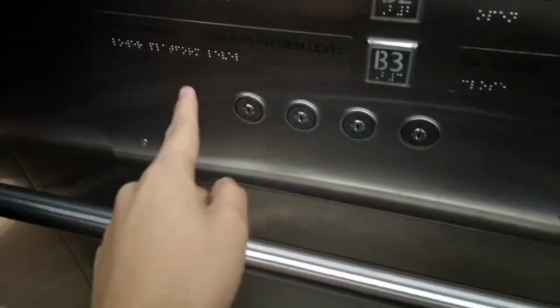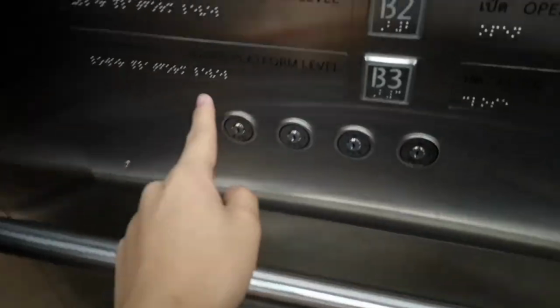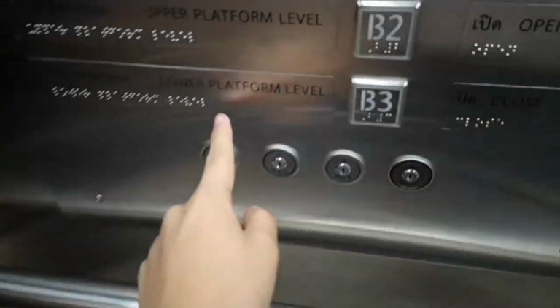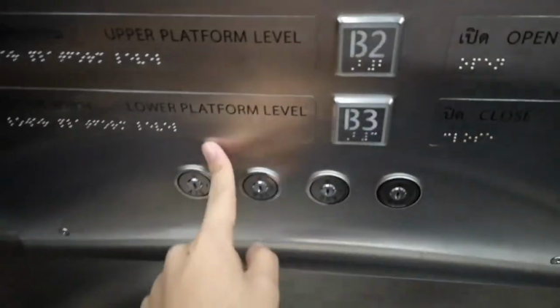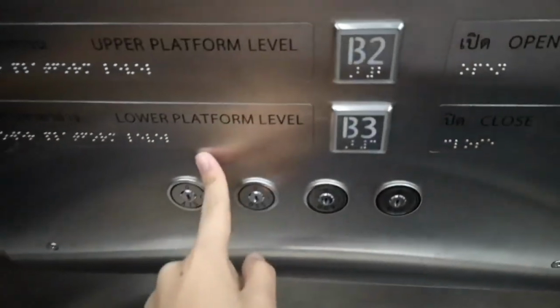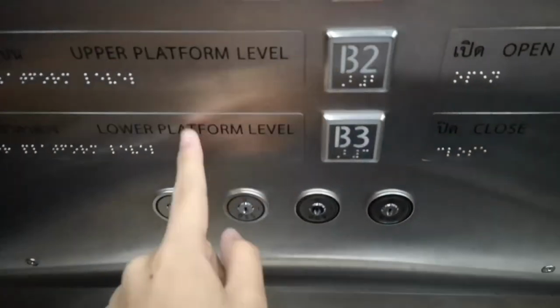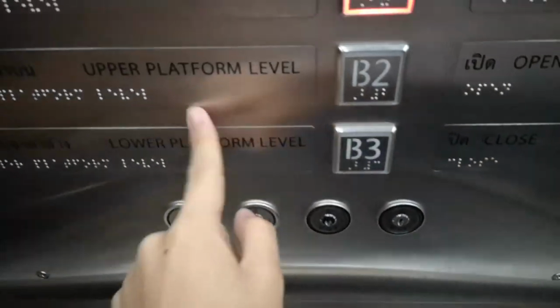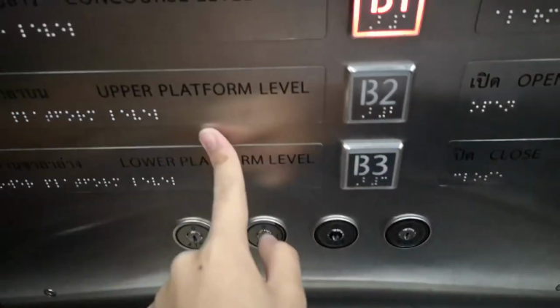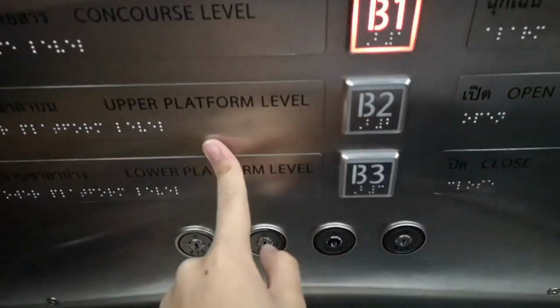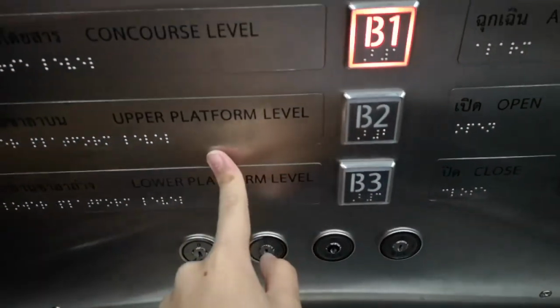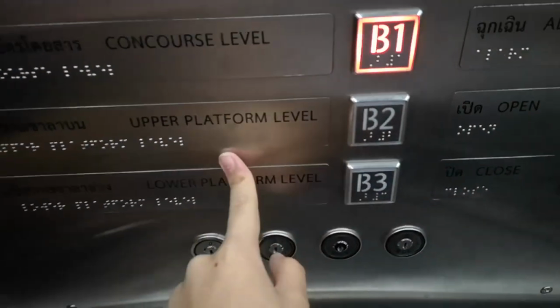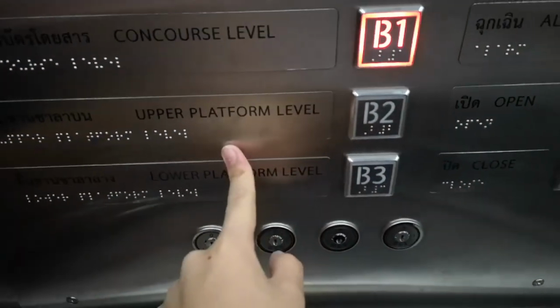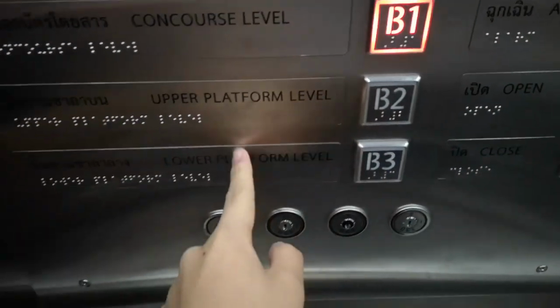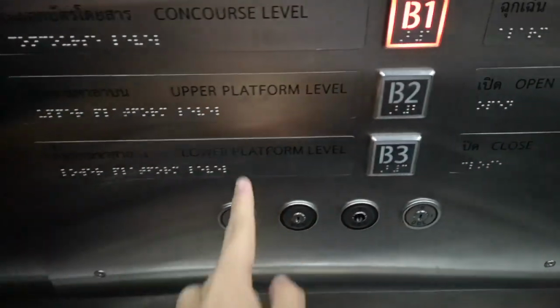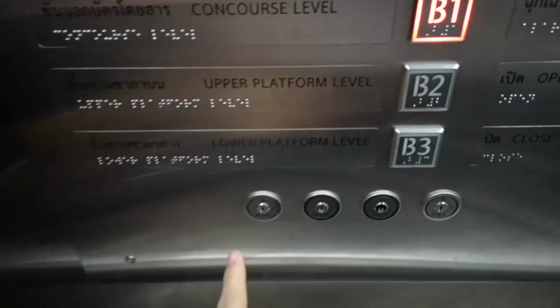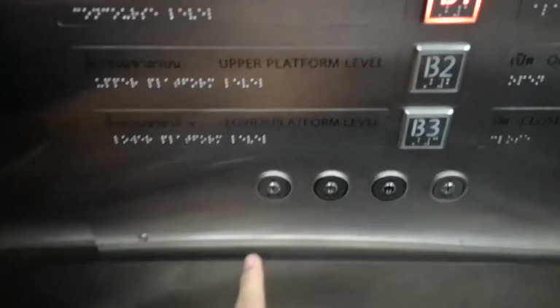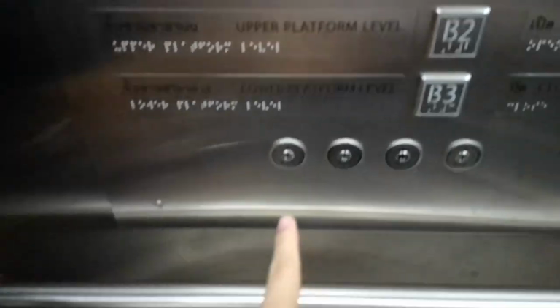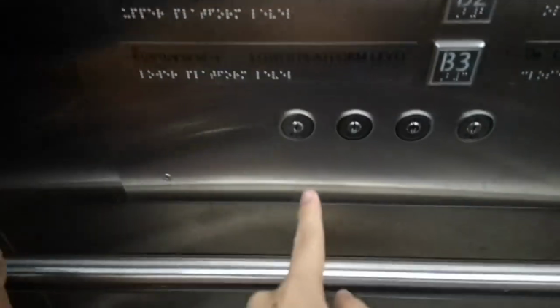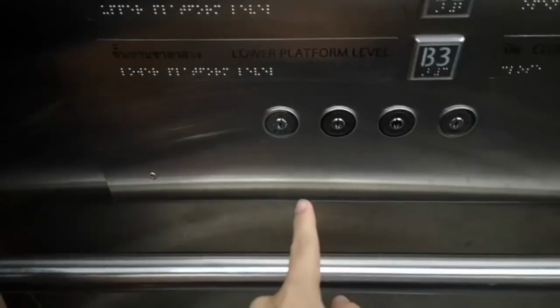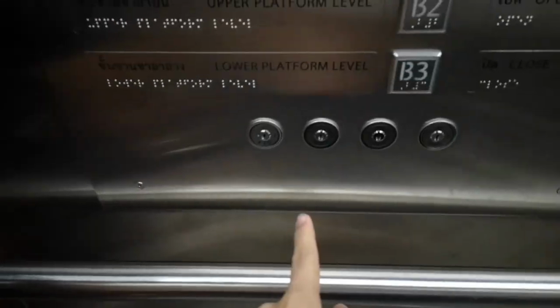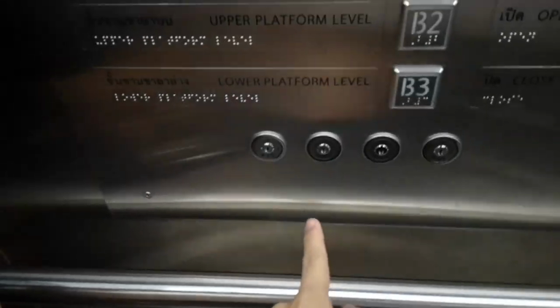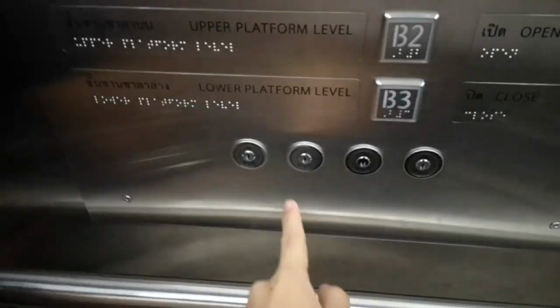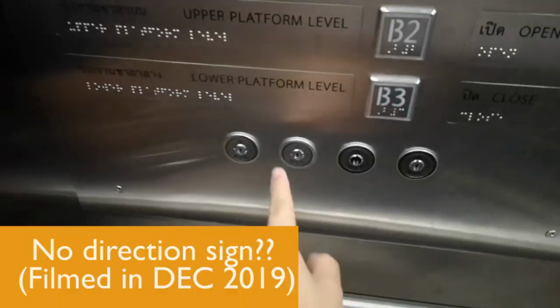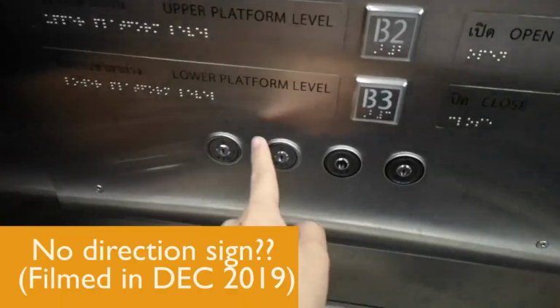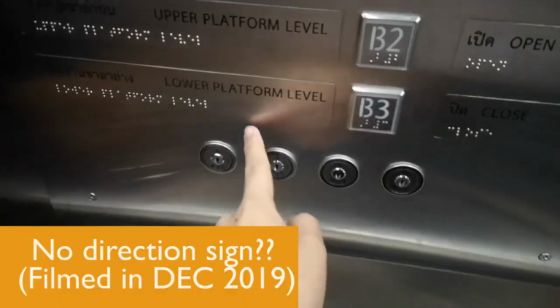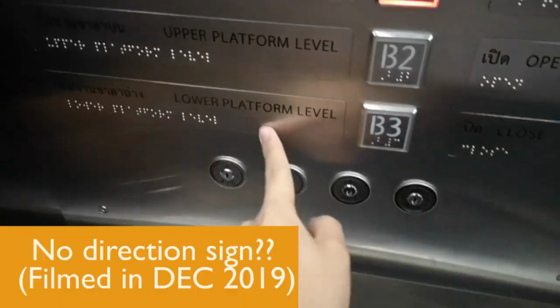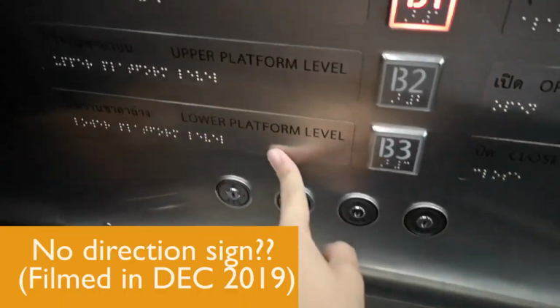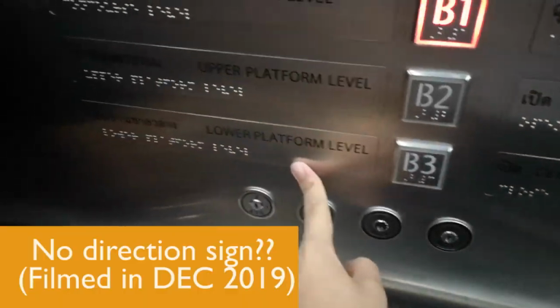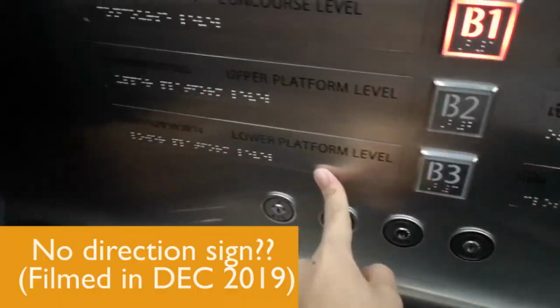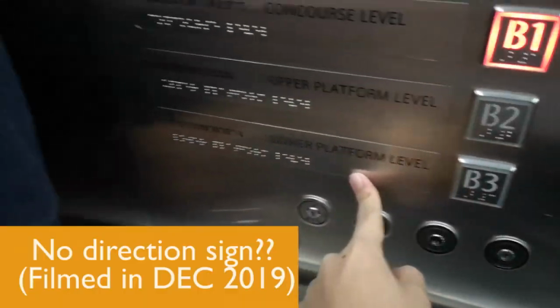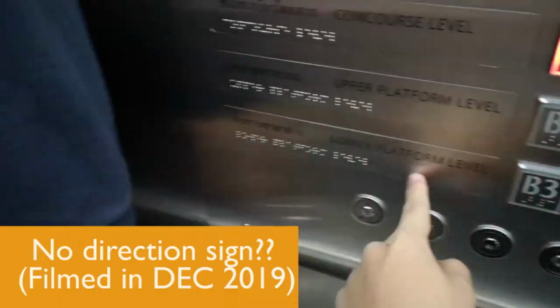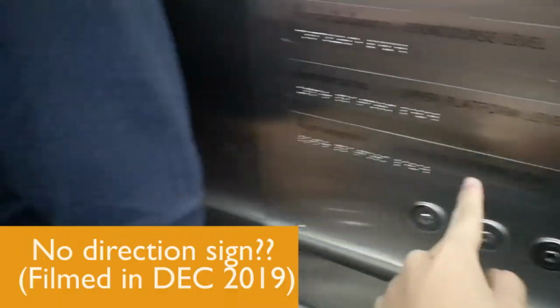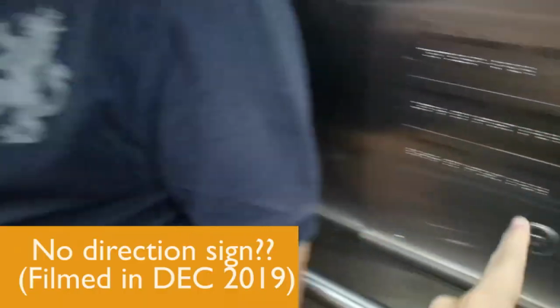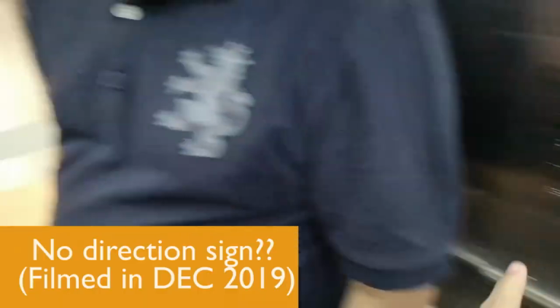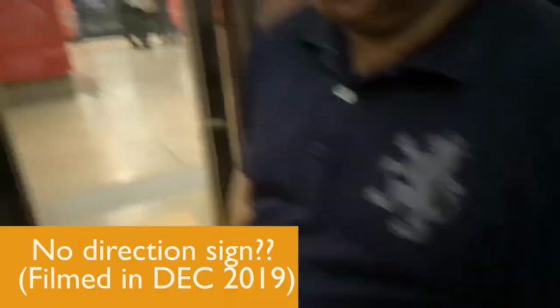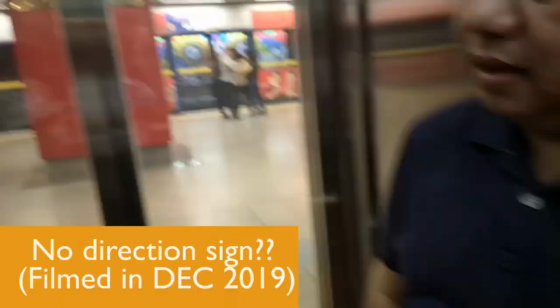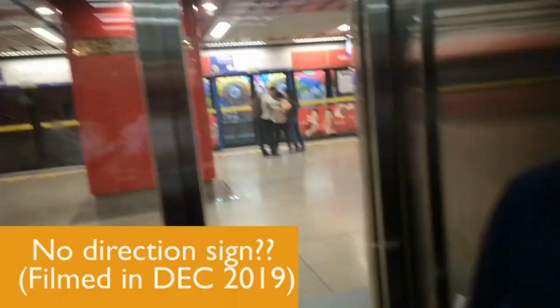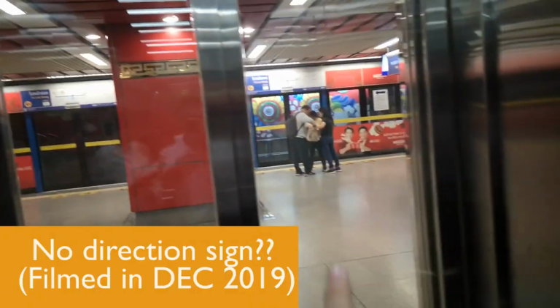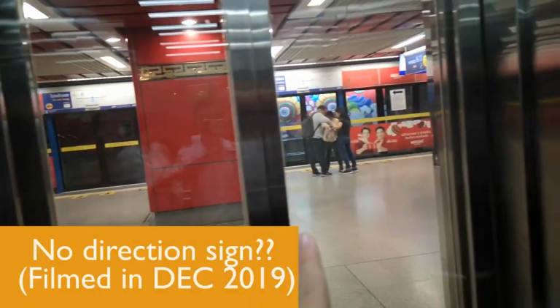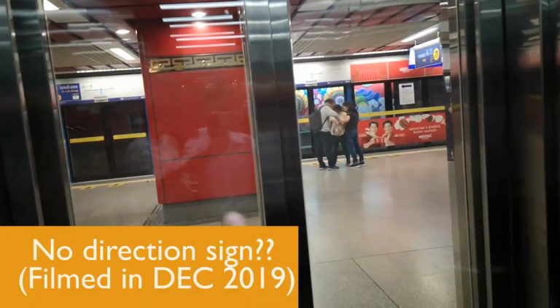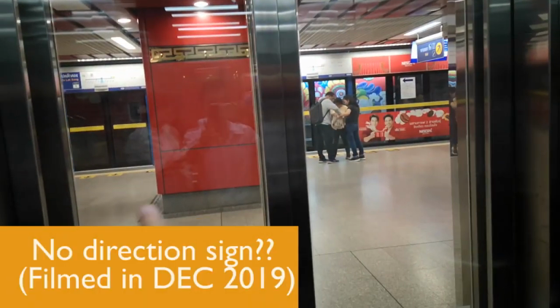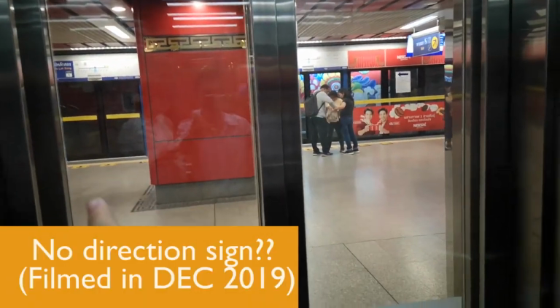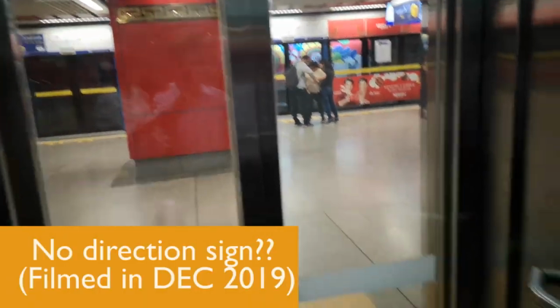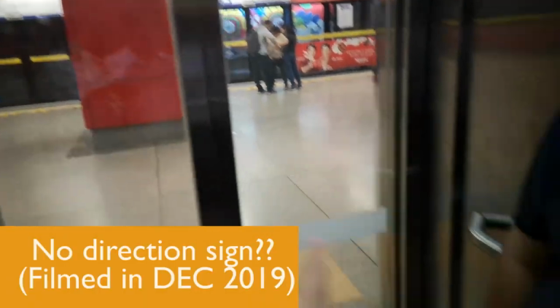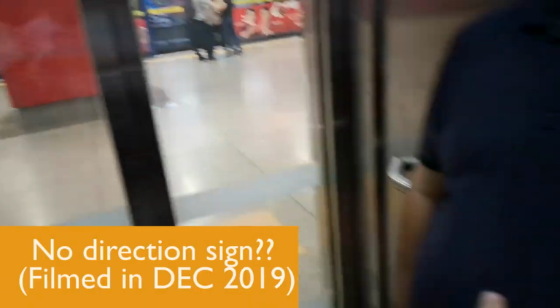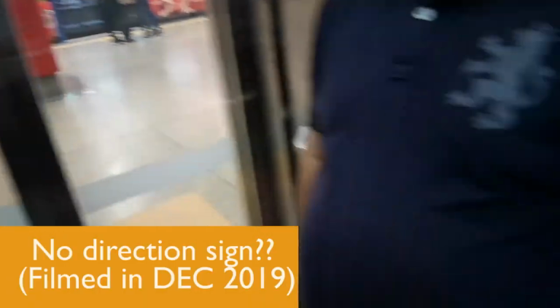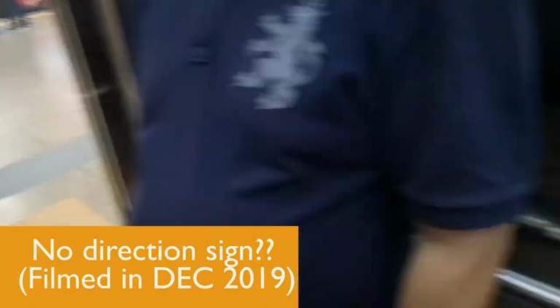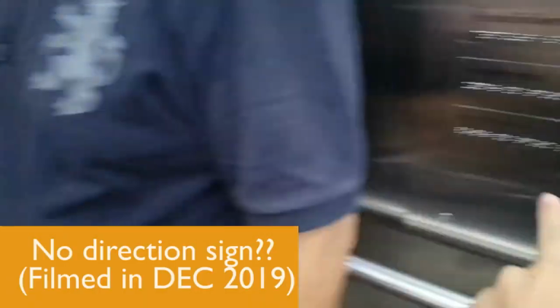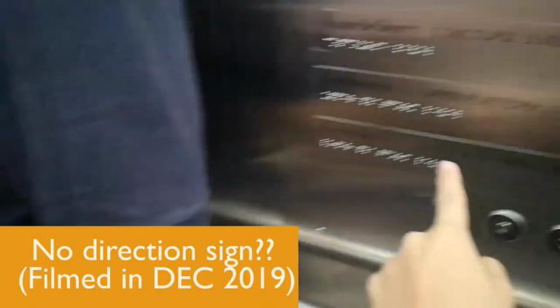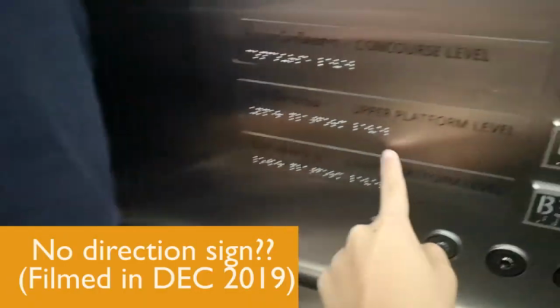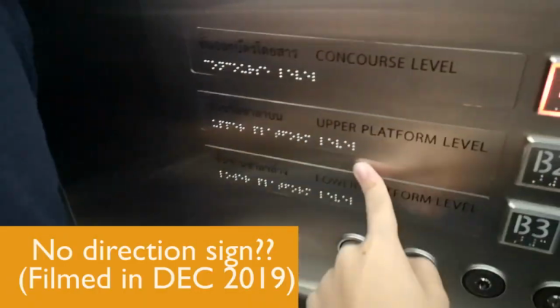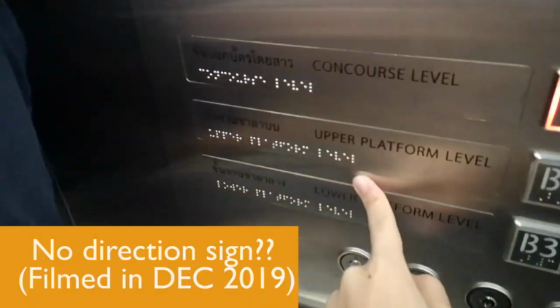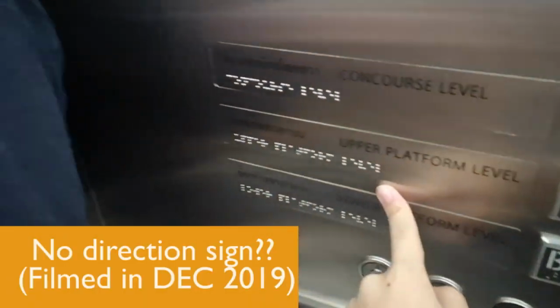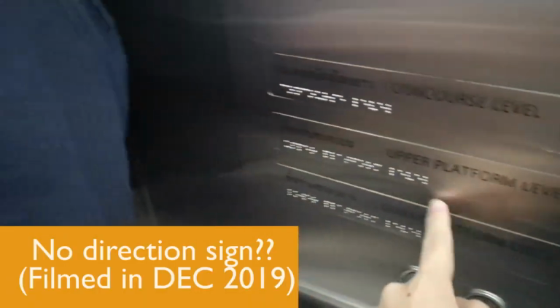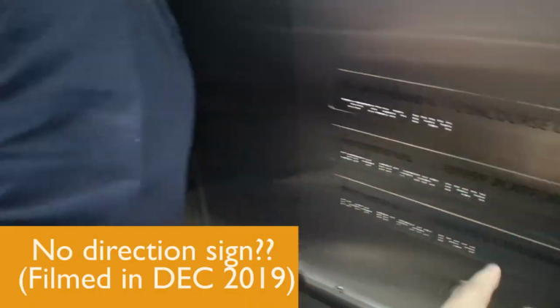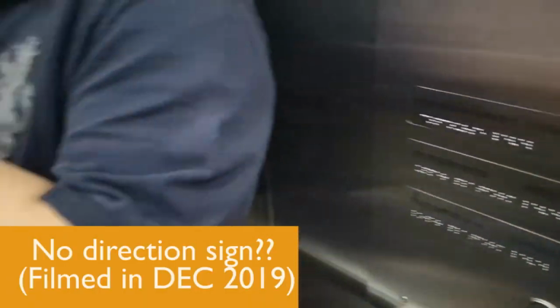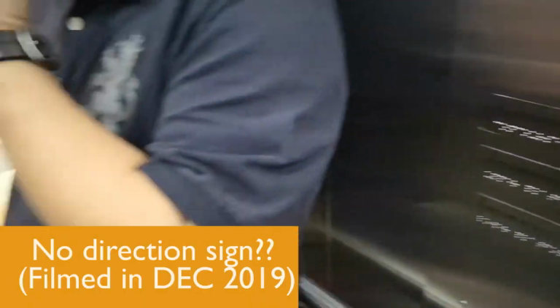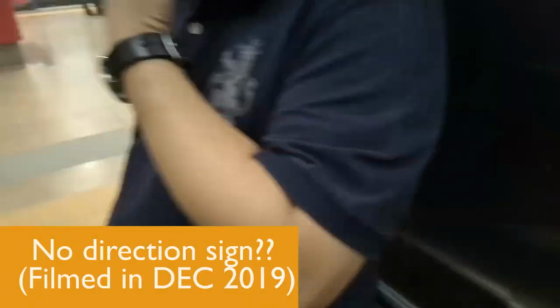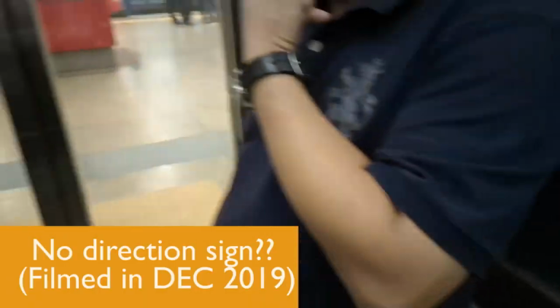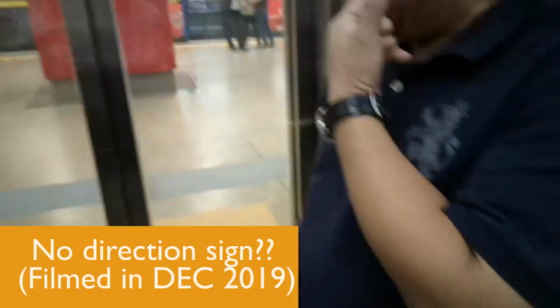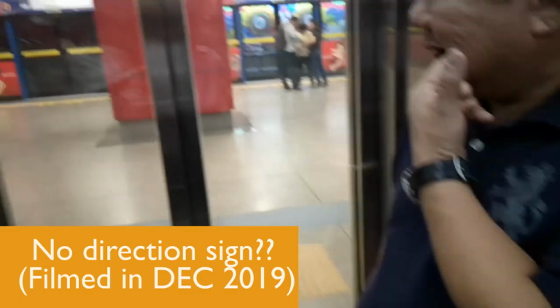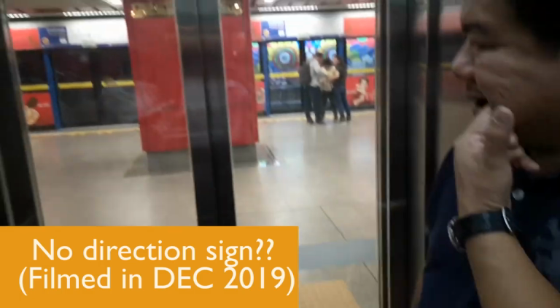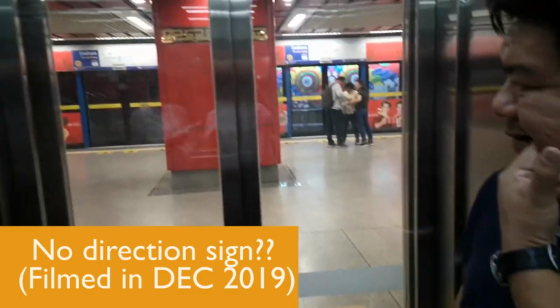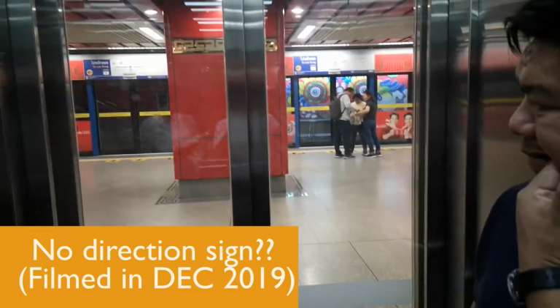Sadly, there's no direction signage in the lift. This is the lower platform, which goes to Luxong. The upper platform goes to Taubun.